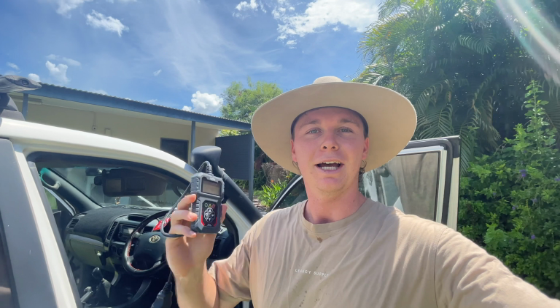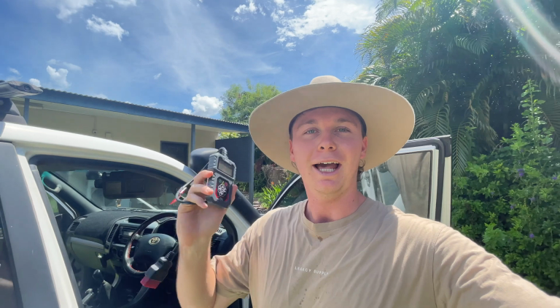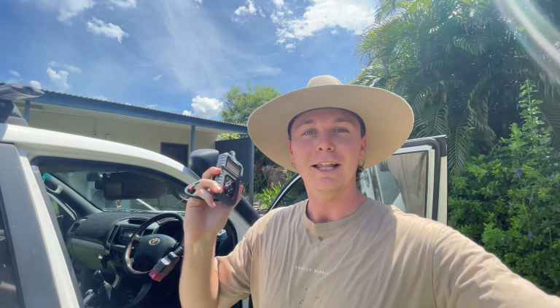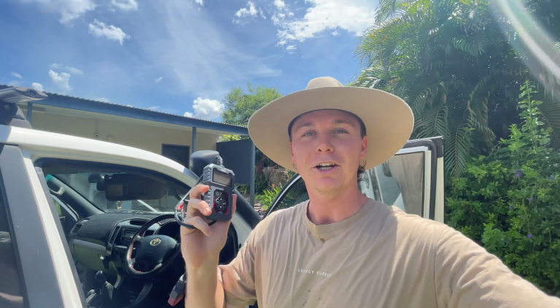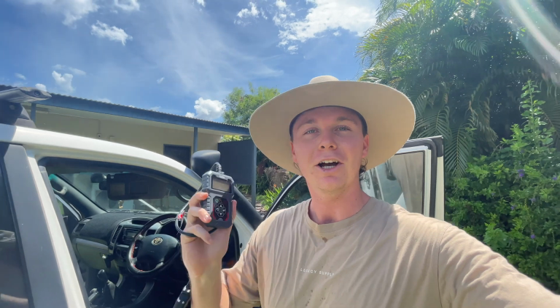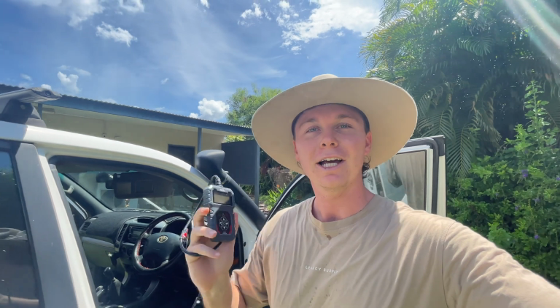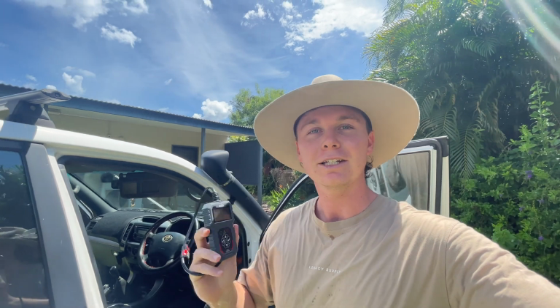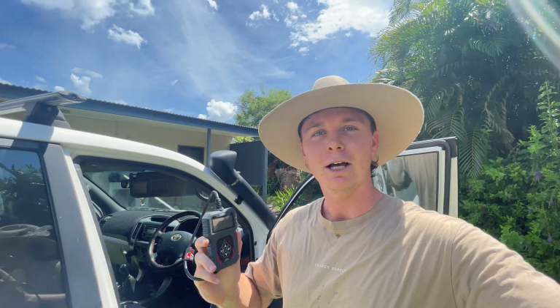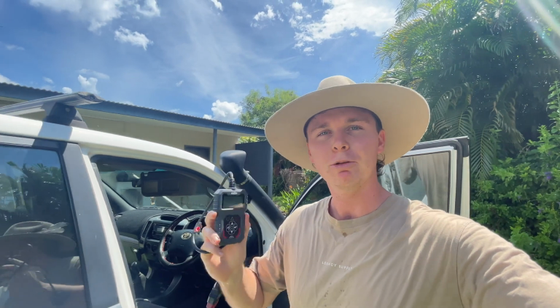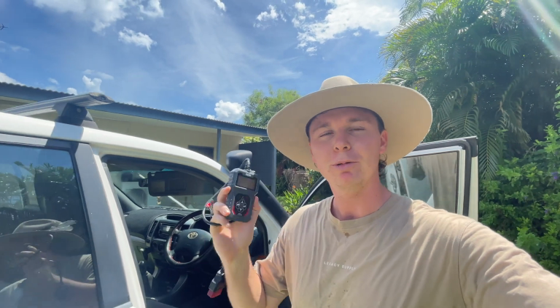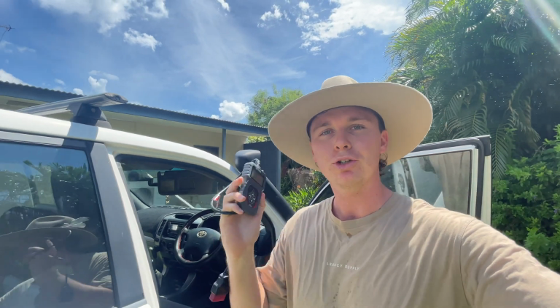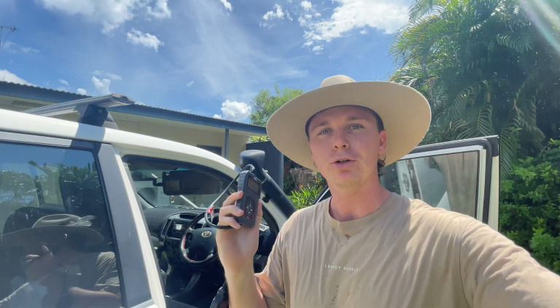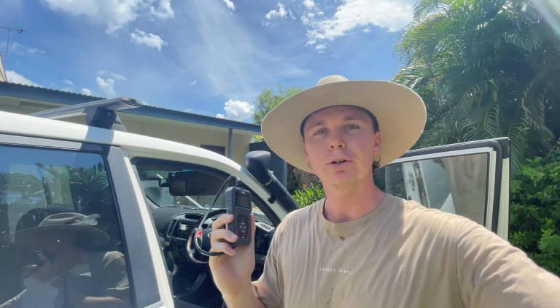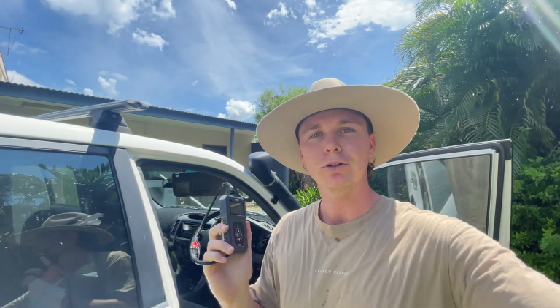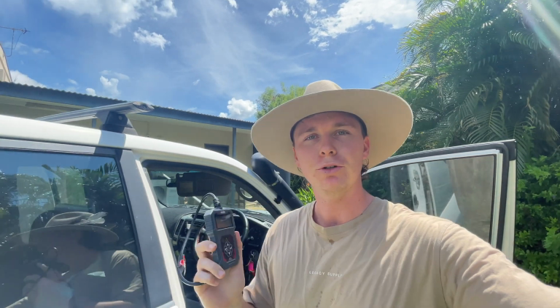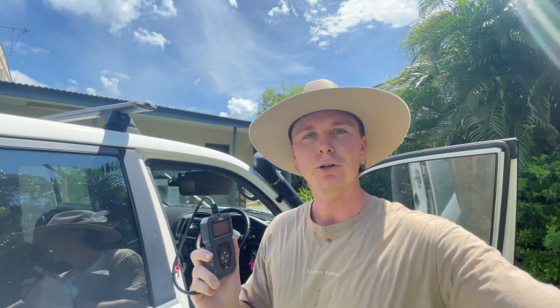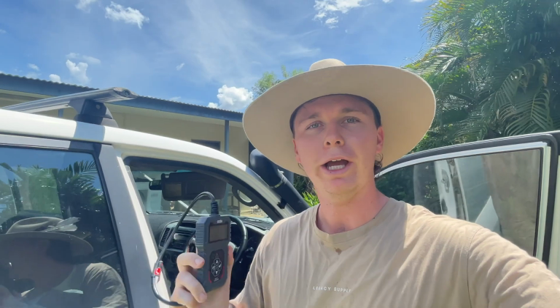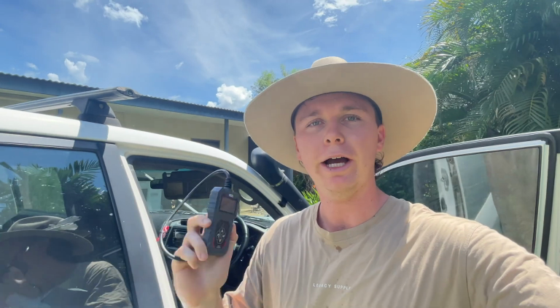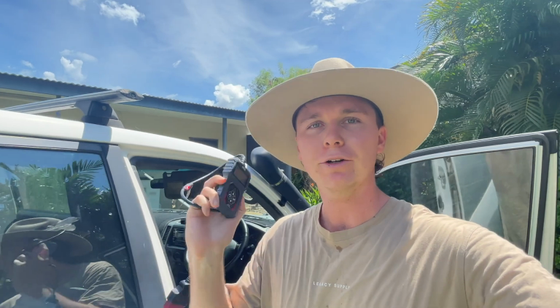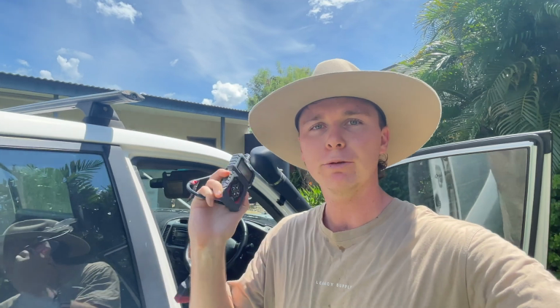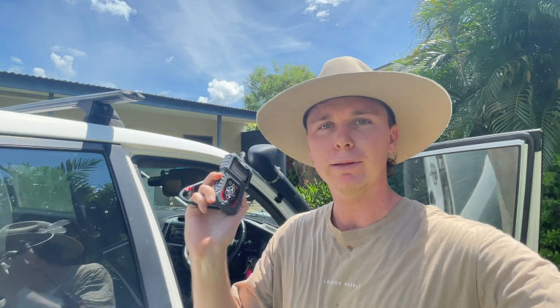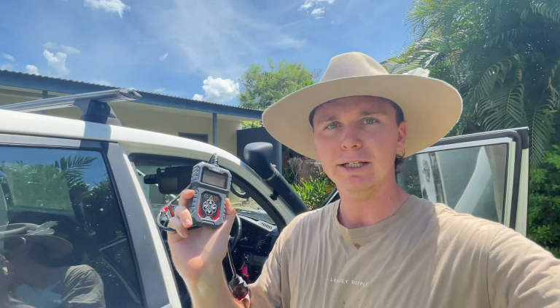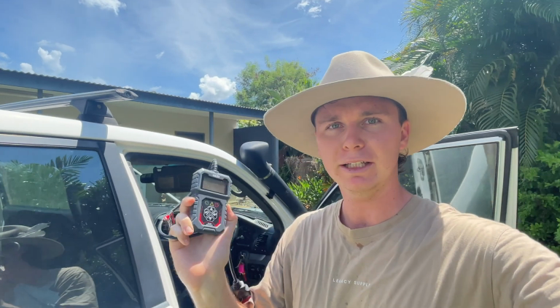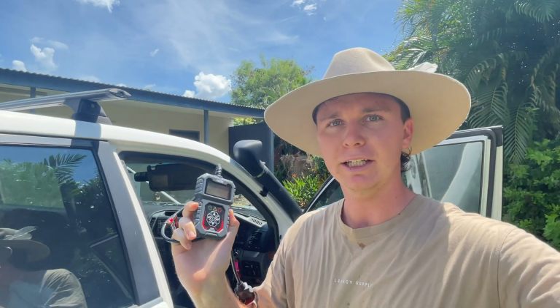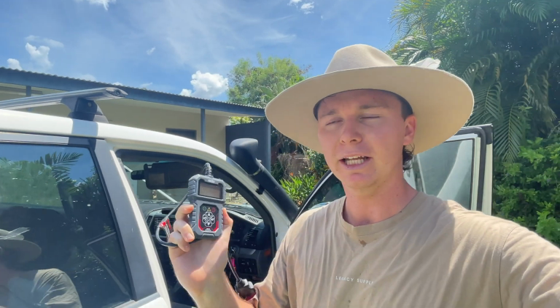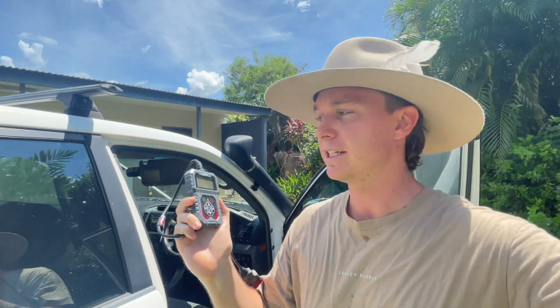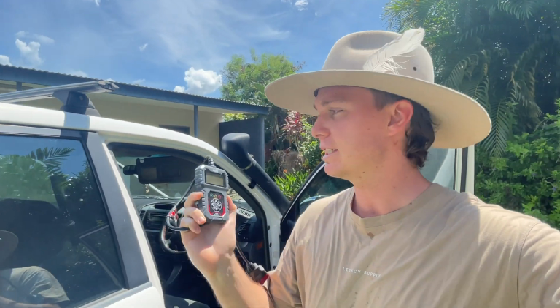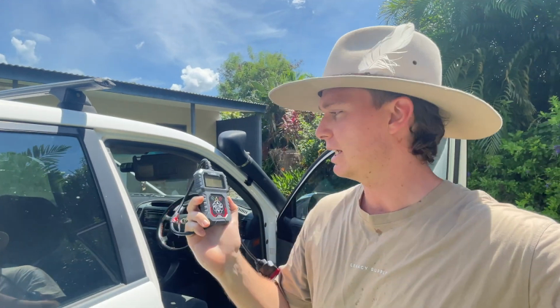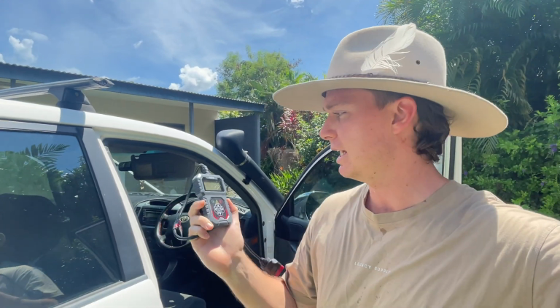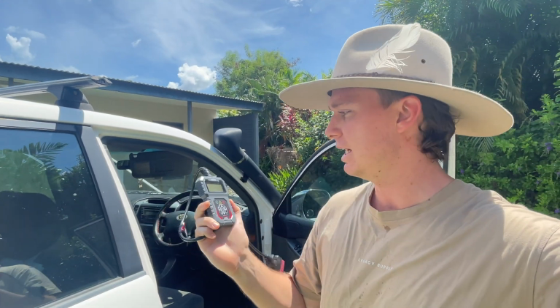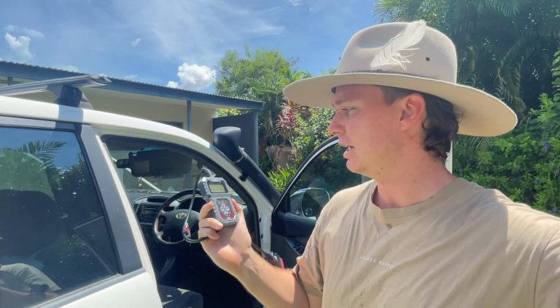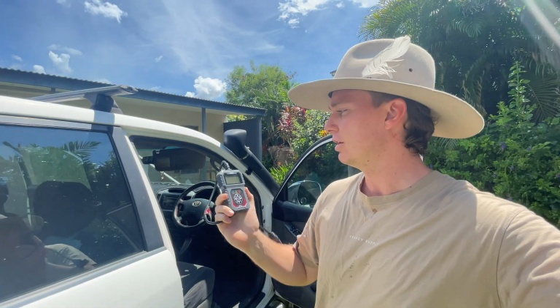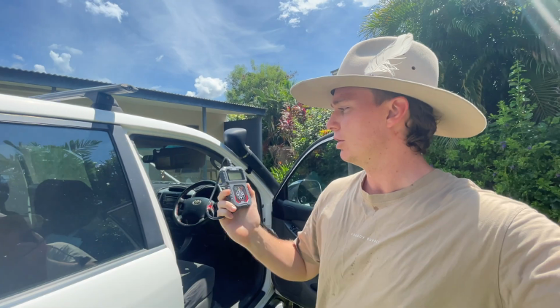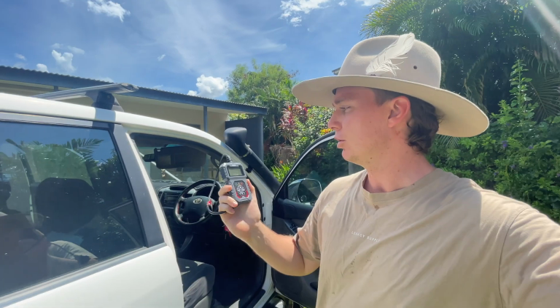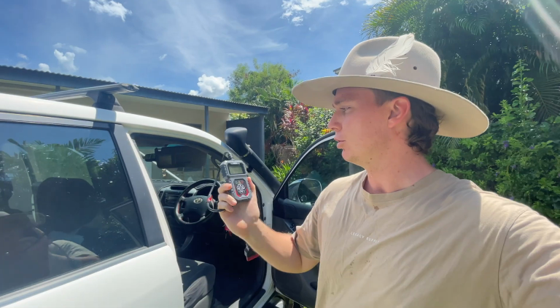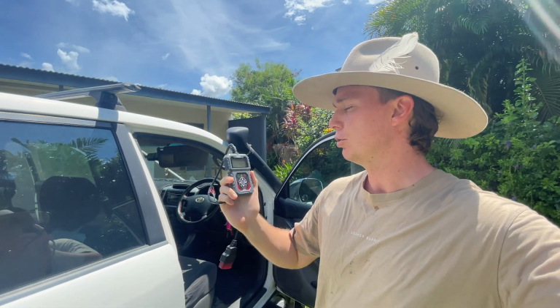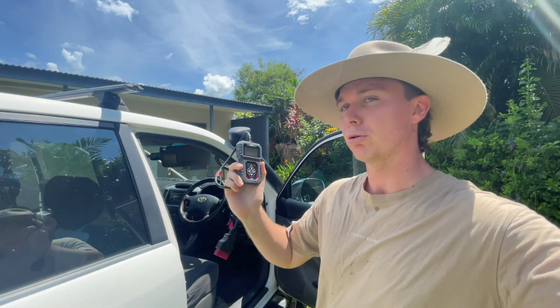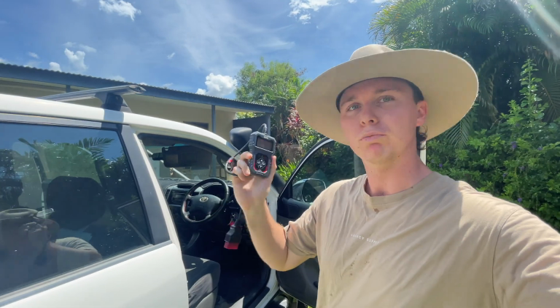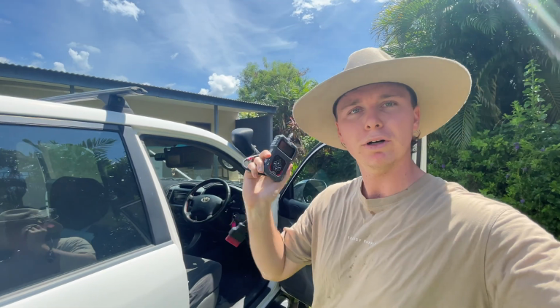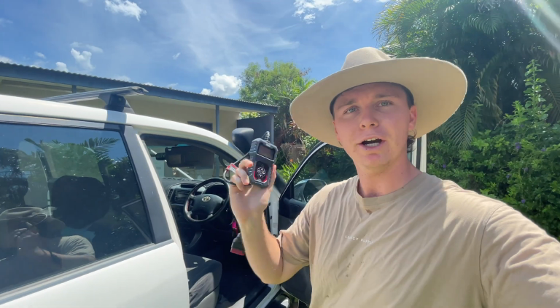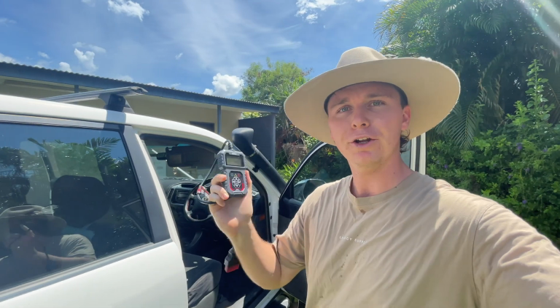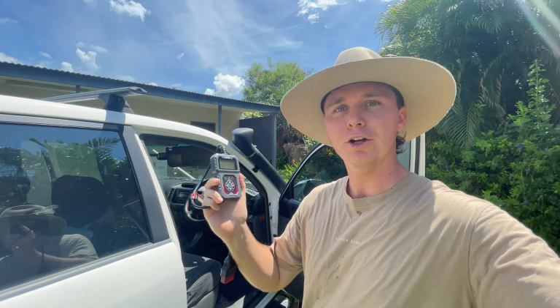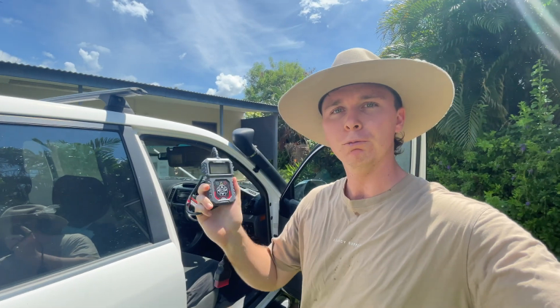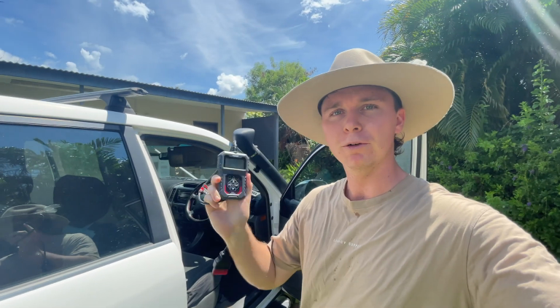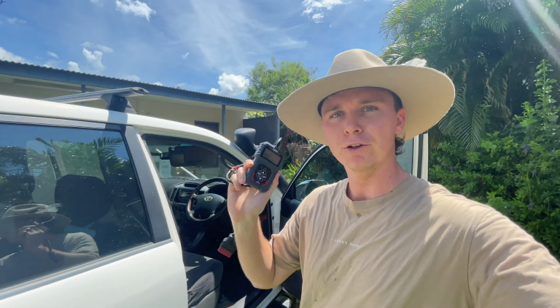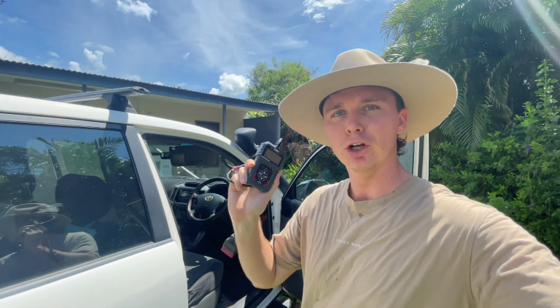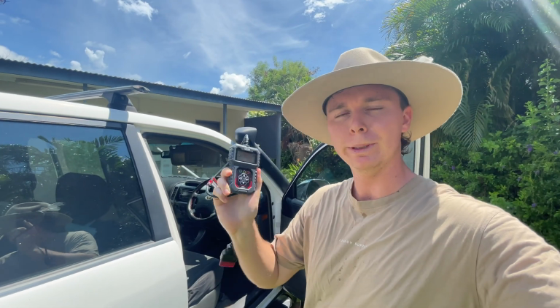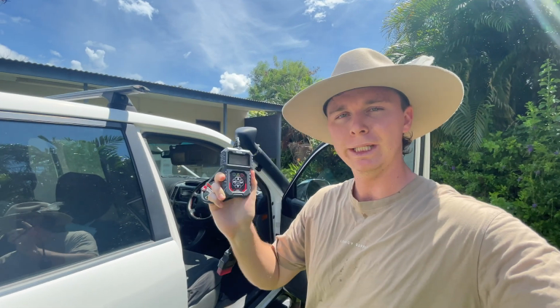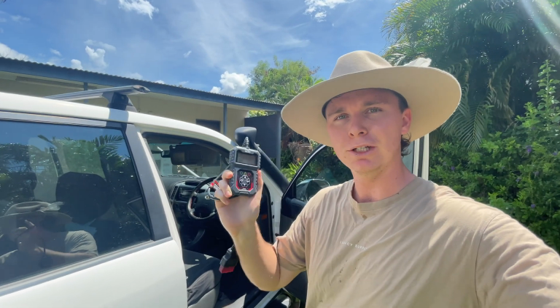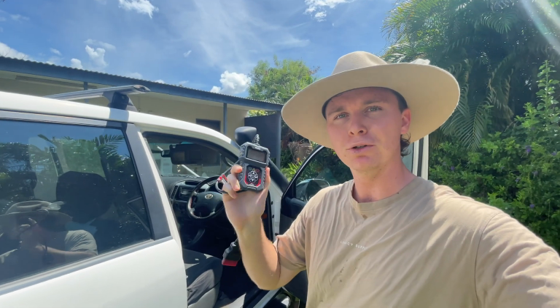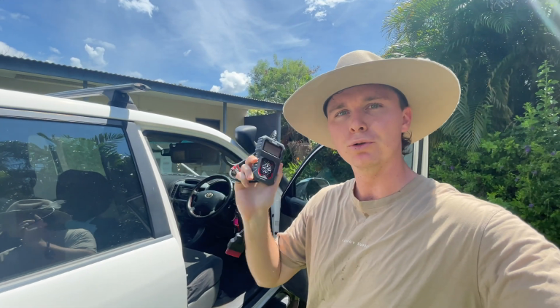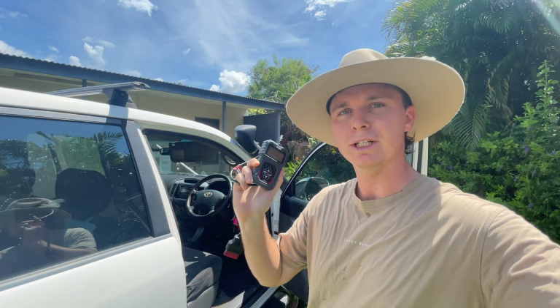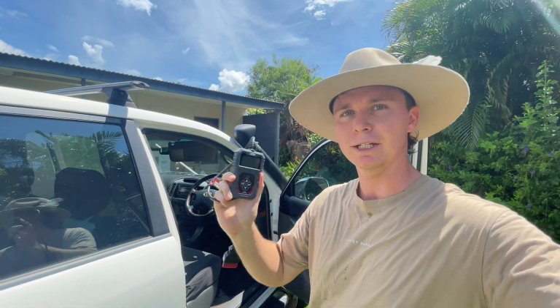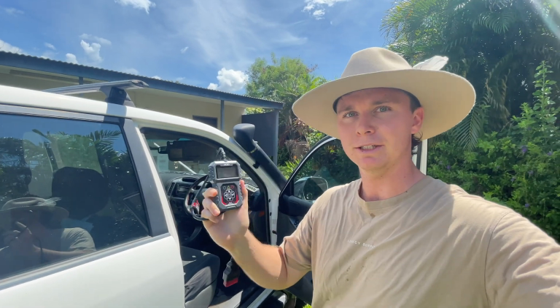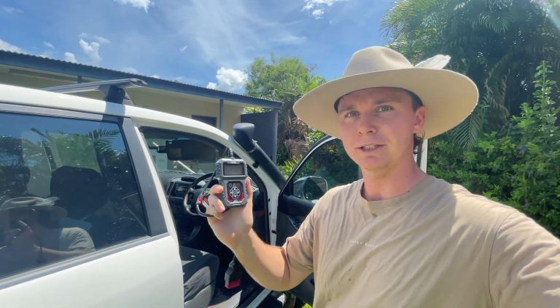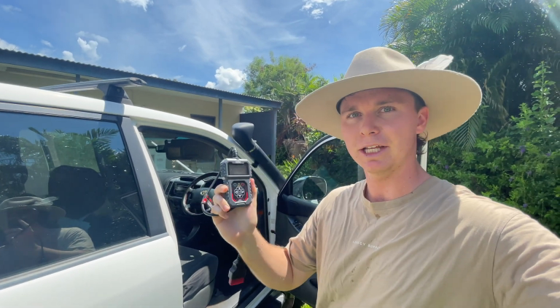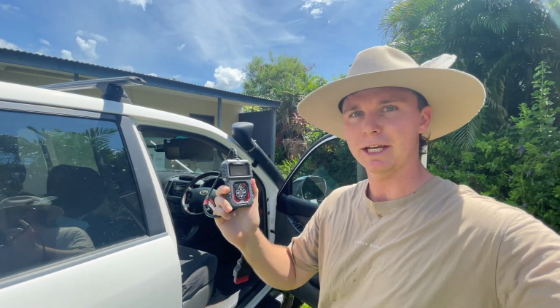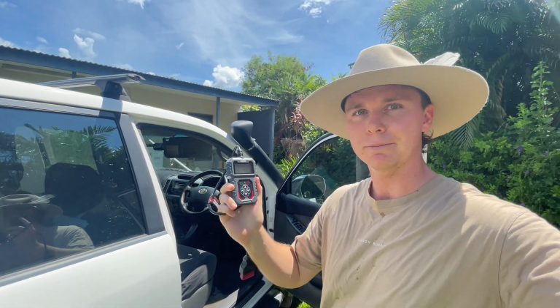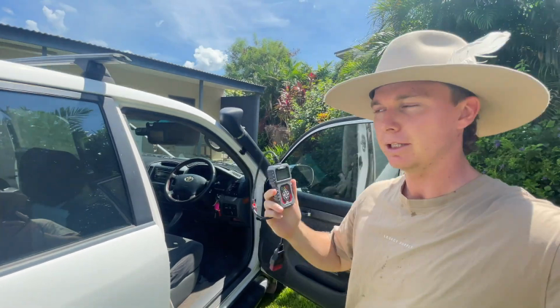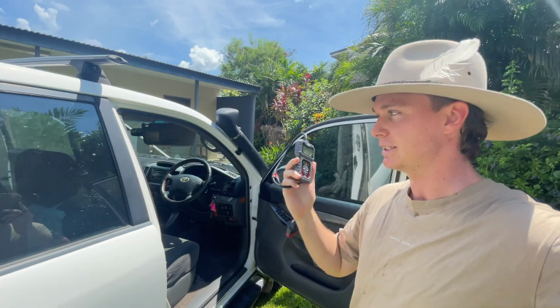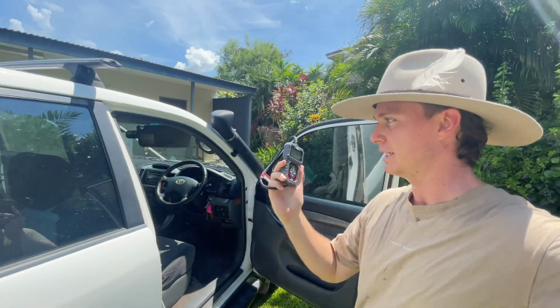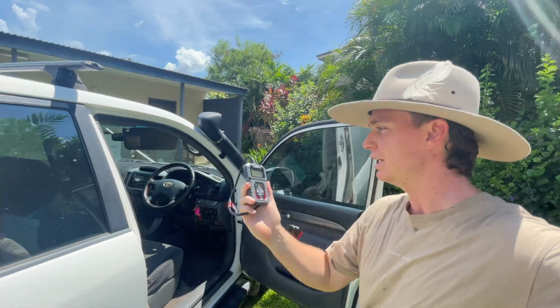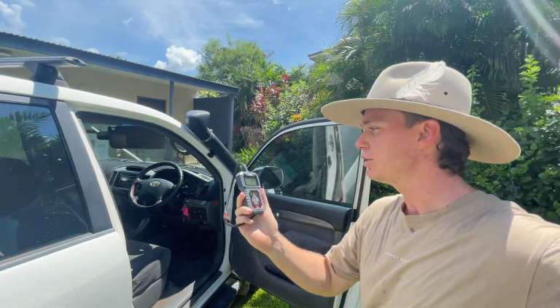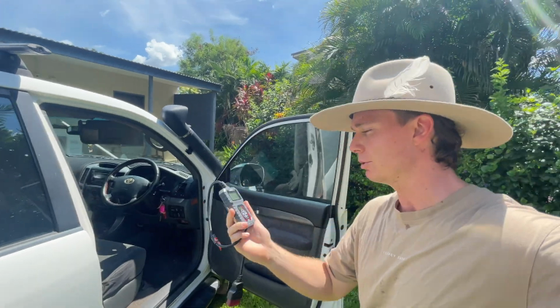Hello guys, I'm going to be showing you how to plug in and scan your Prado with an OBD2 sensor today. Let's get into it.